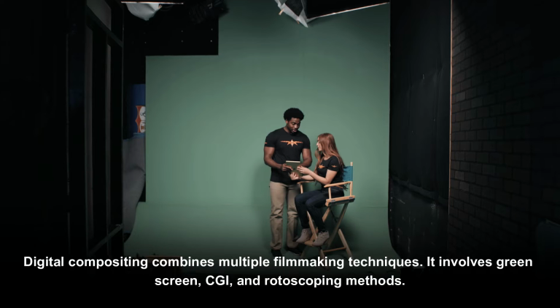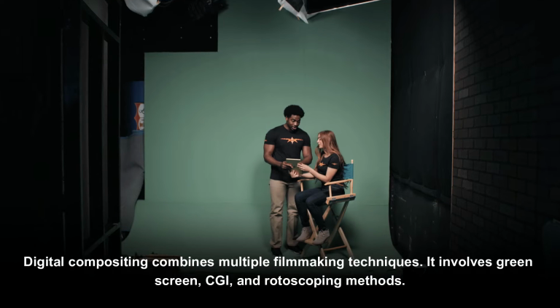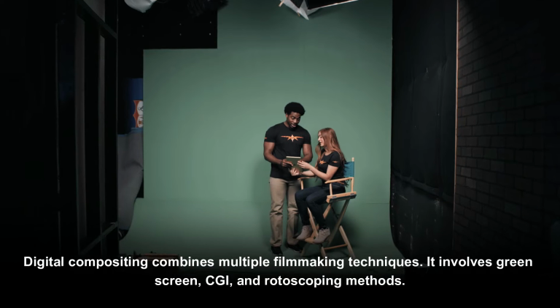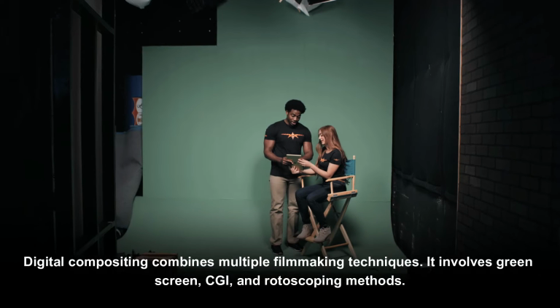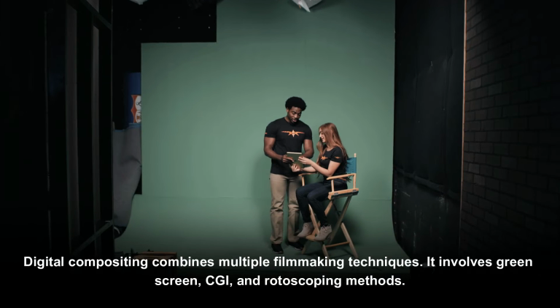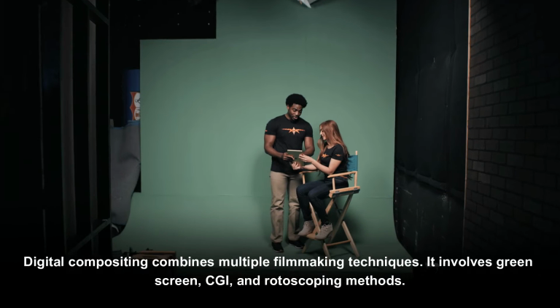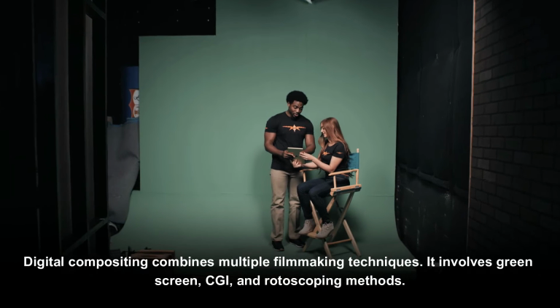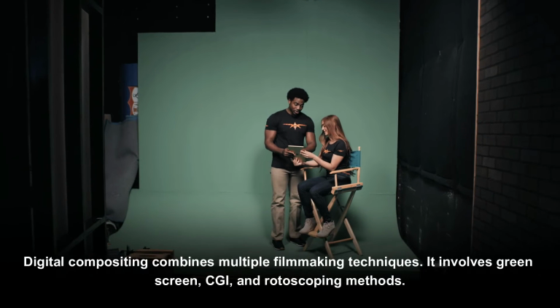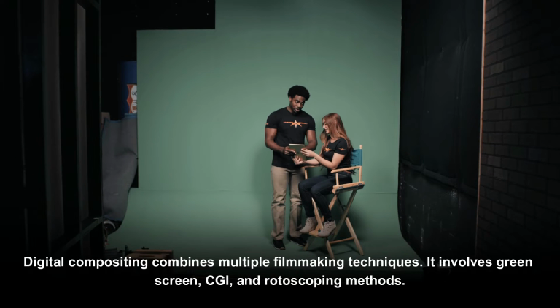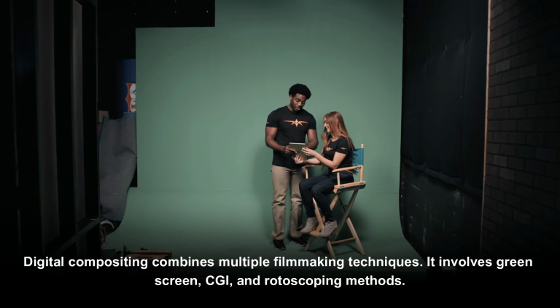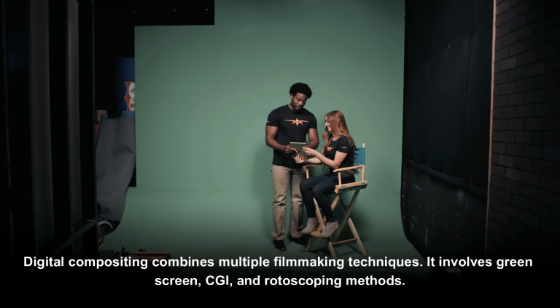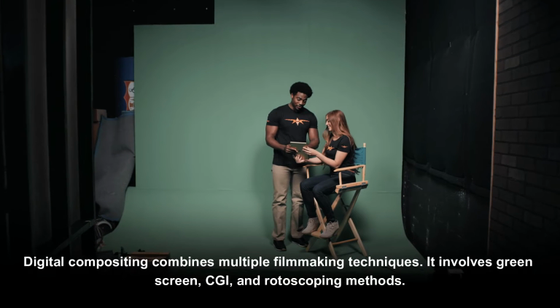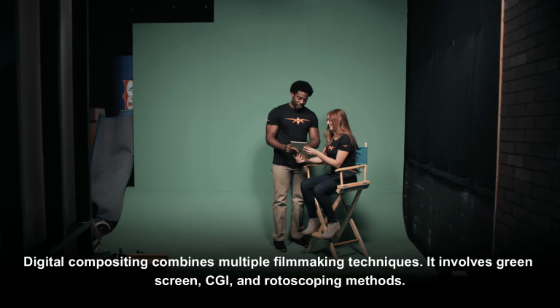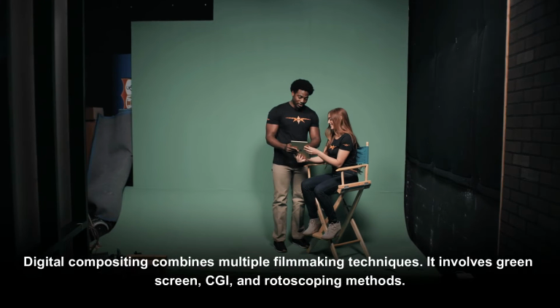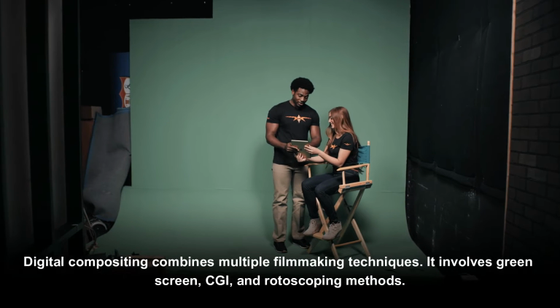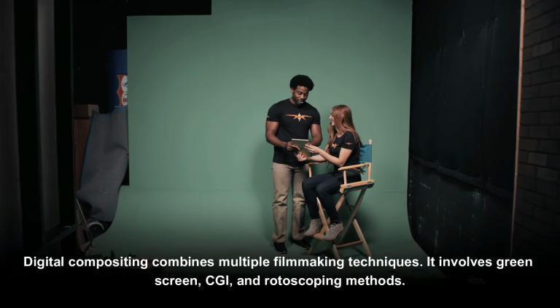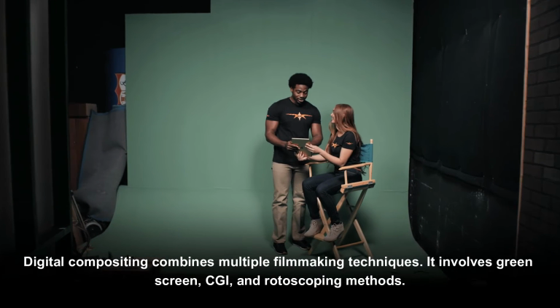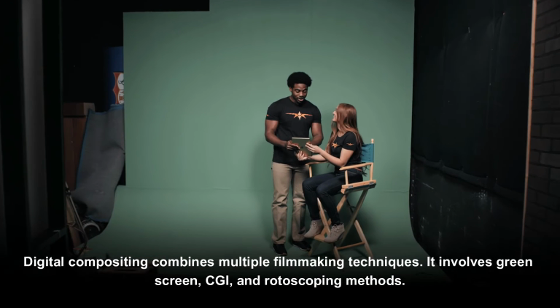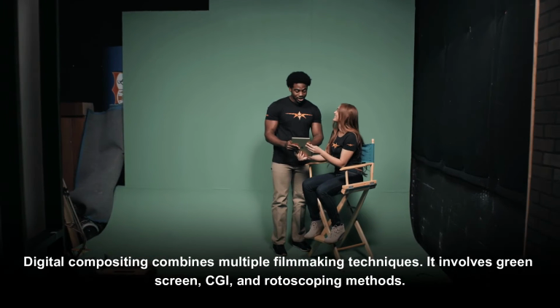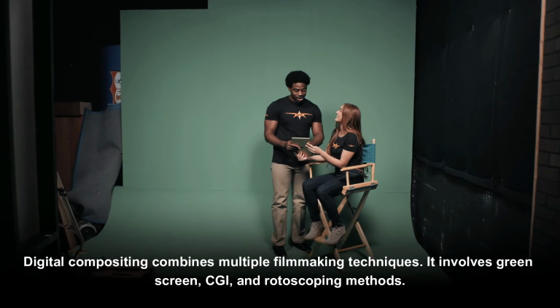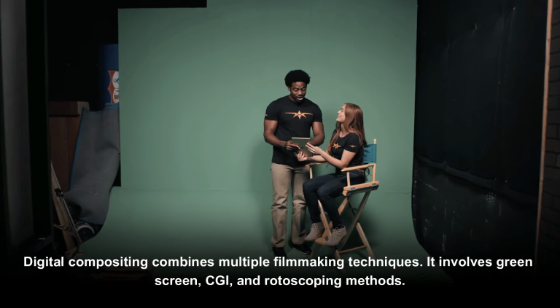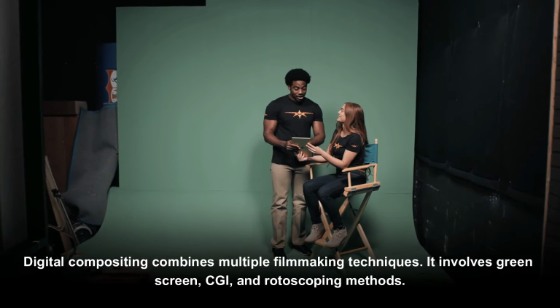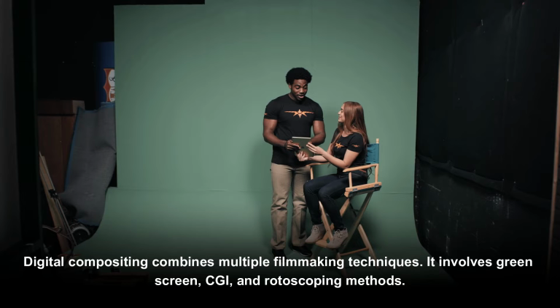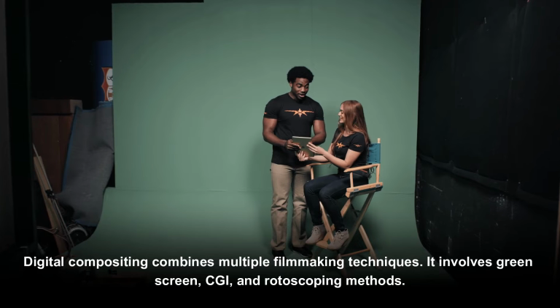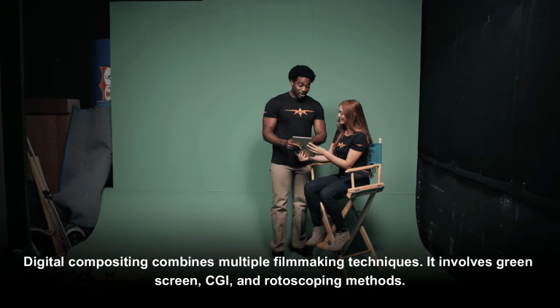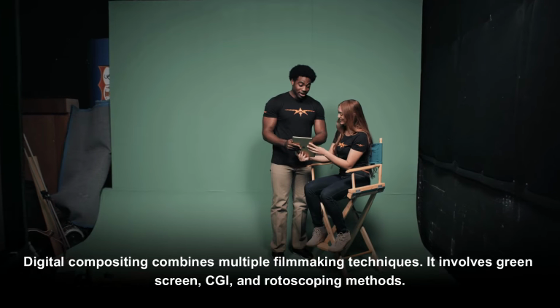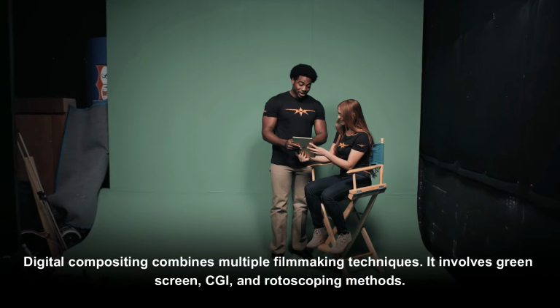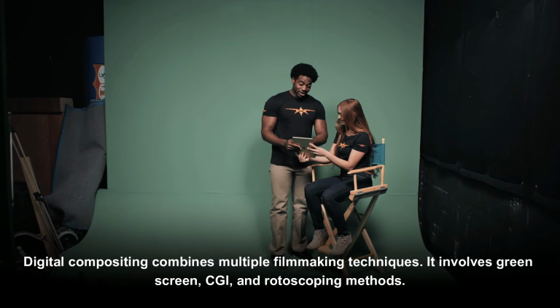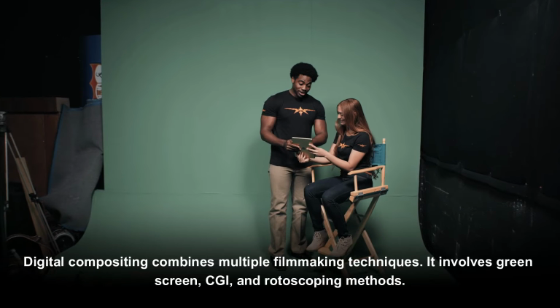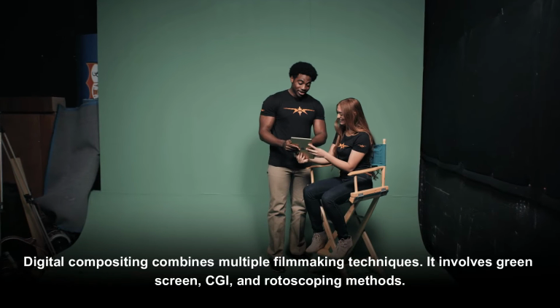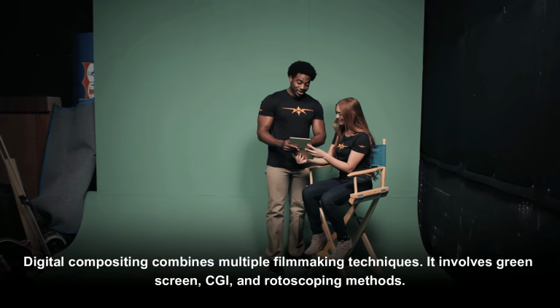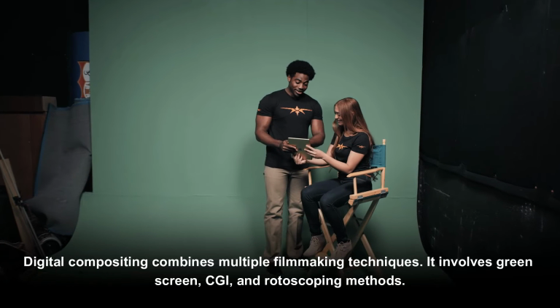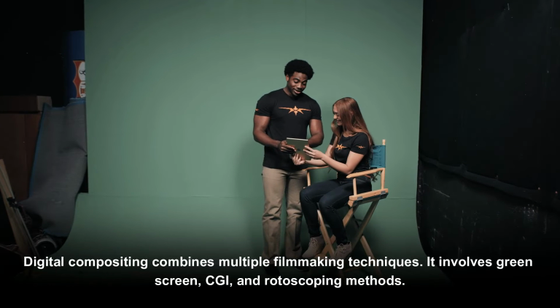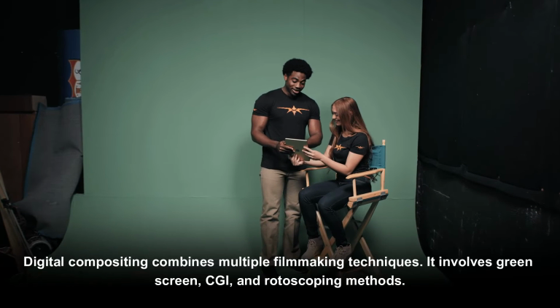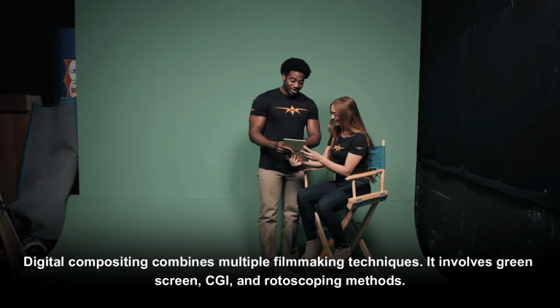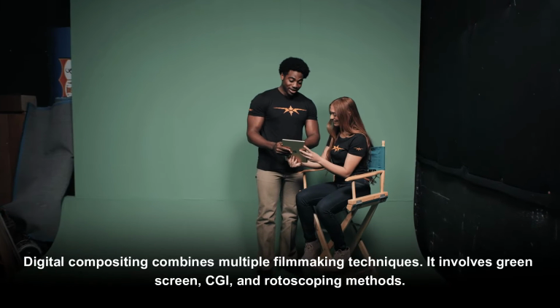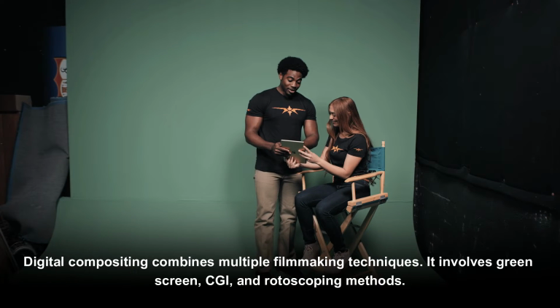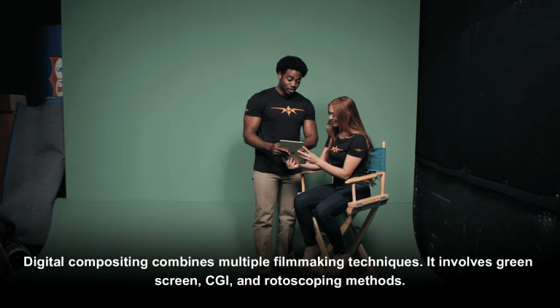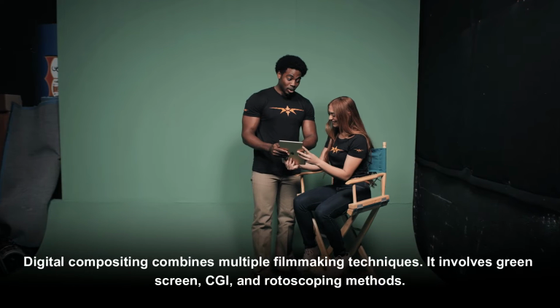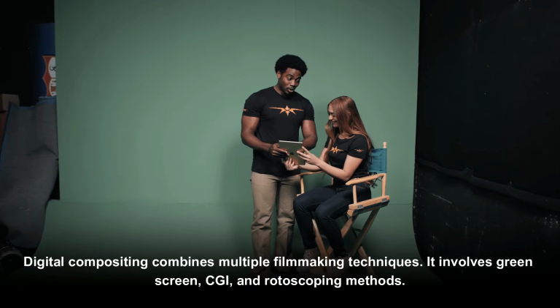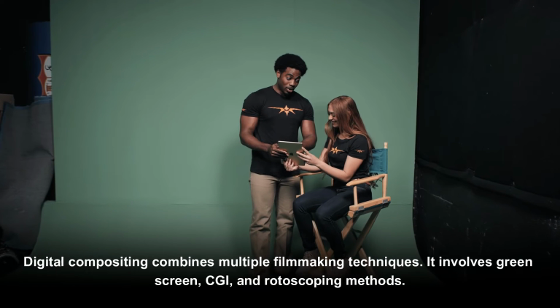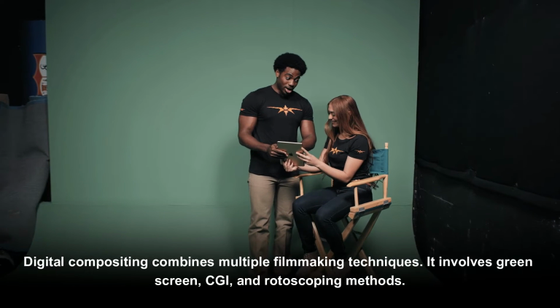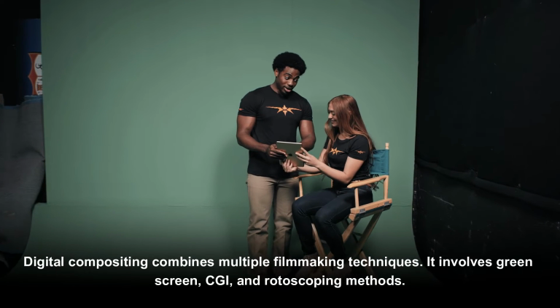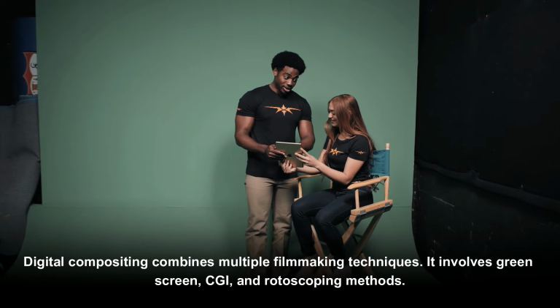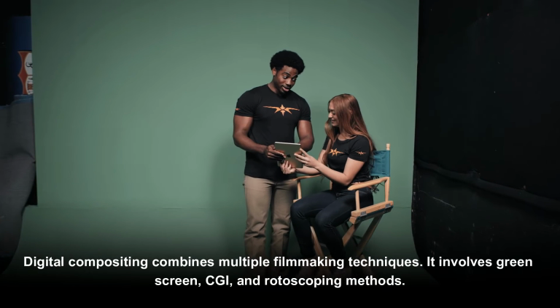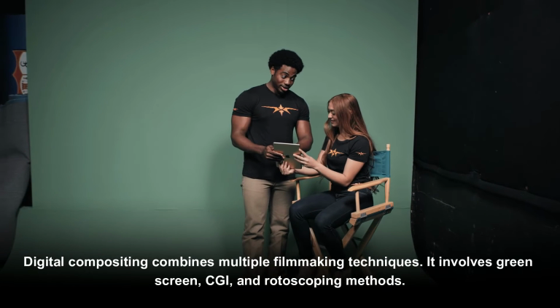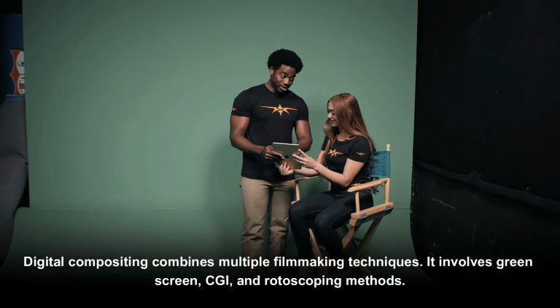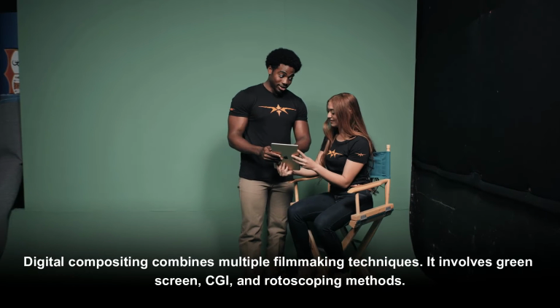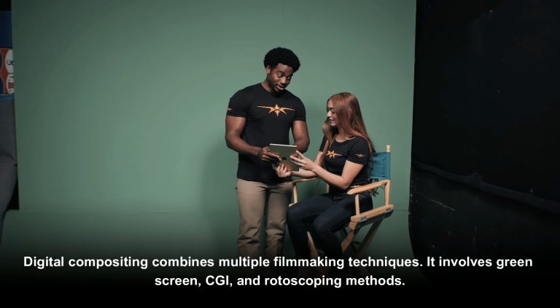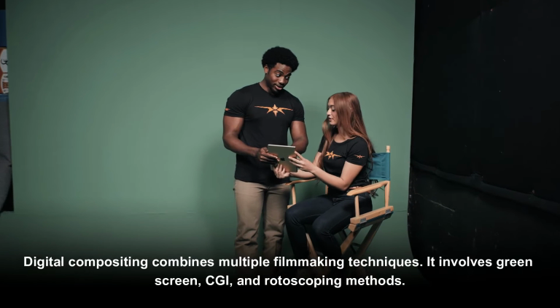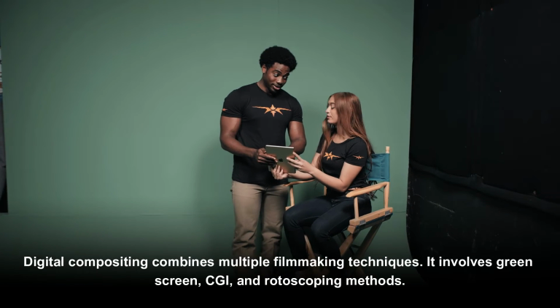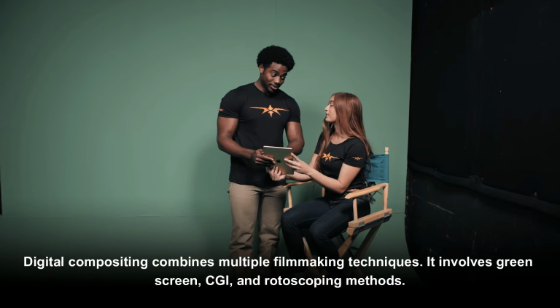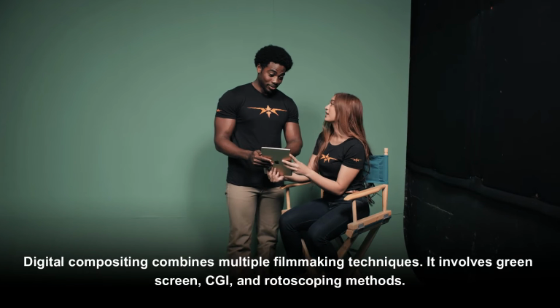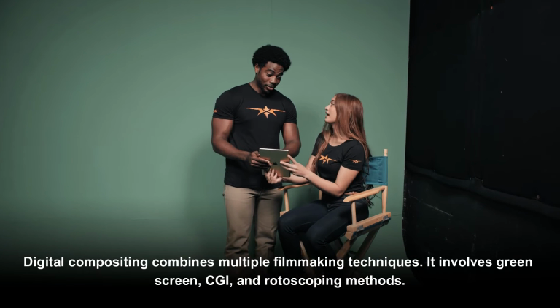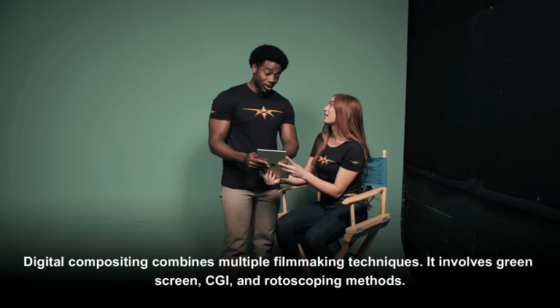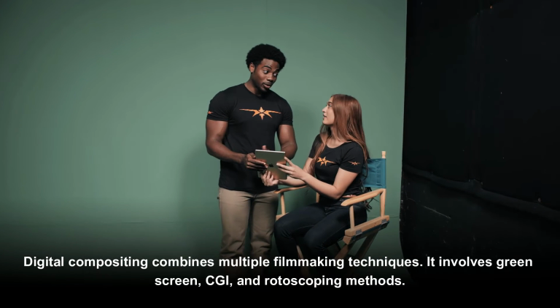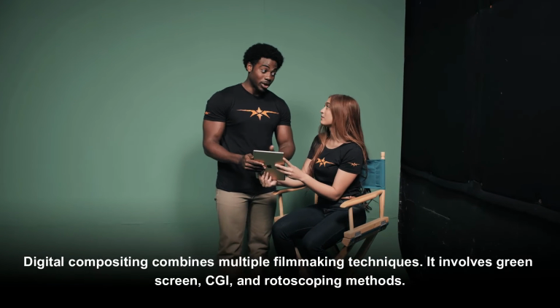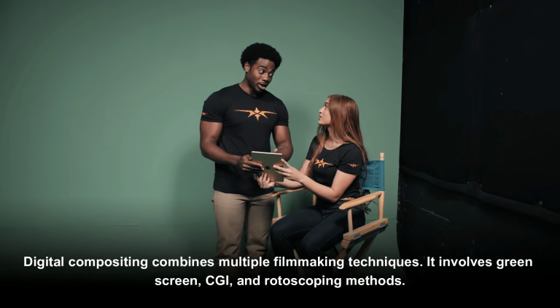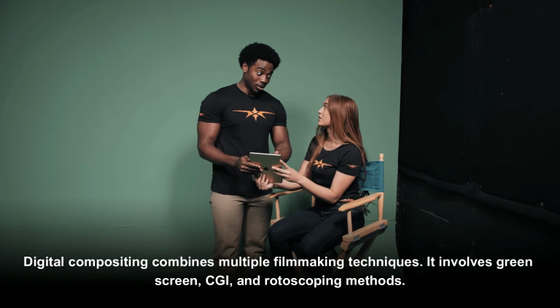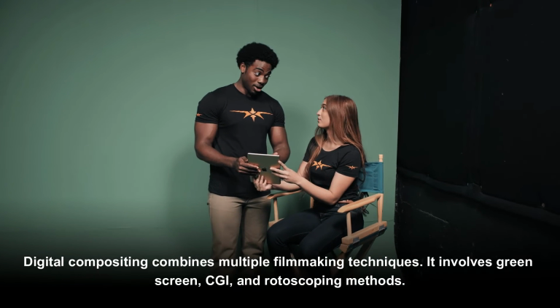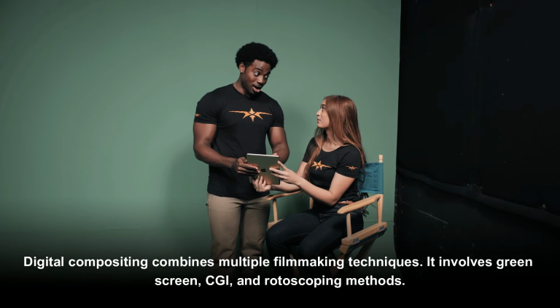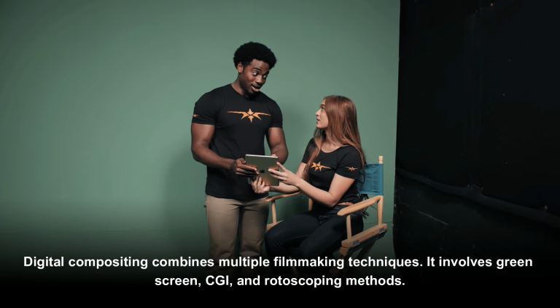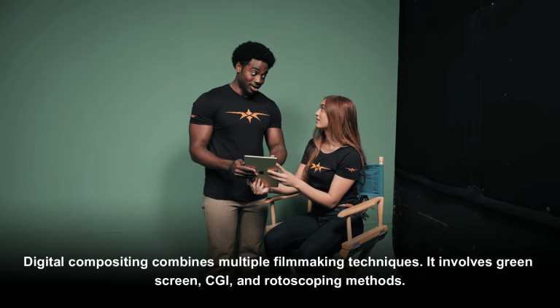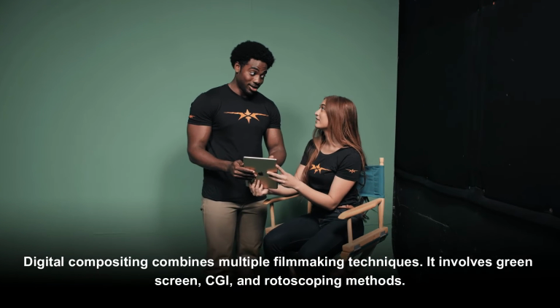Digital compositing combines multiple filmmaking techniques. It involves green screen, CGI, and rotoscopy methods.